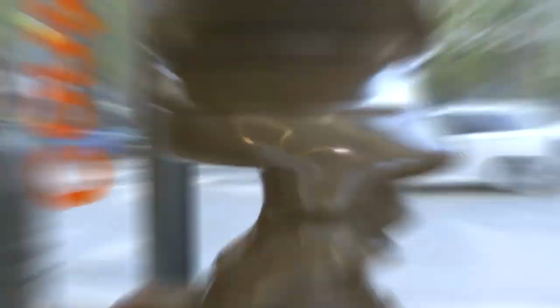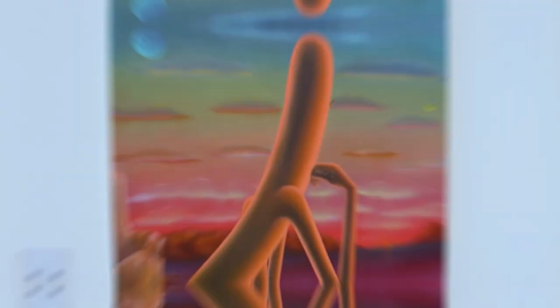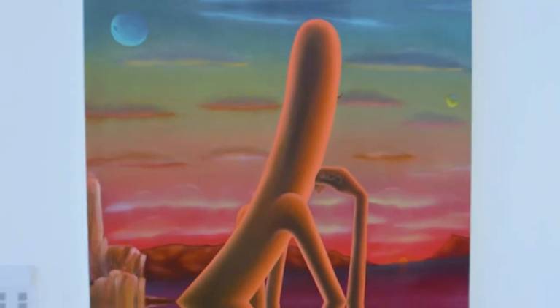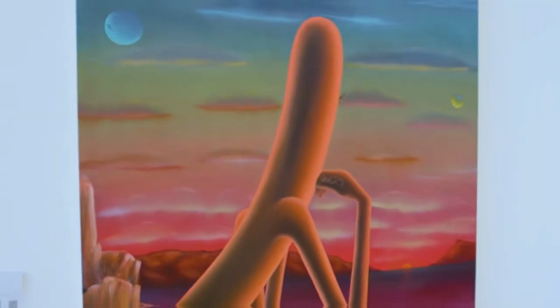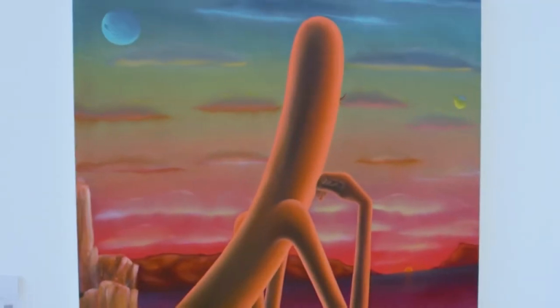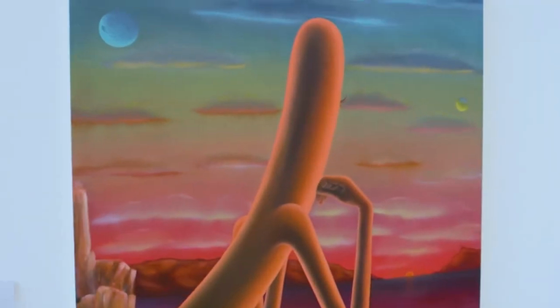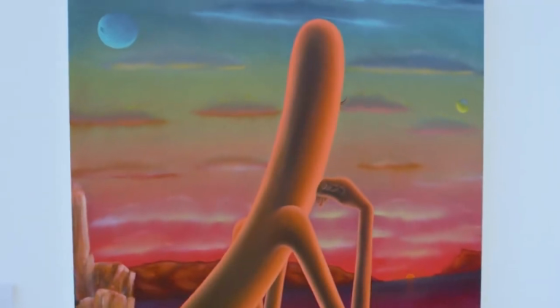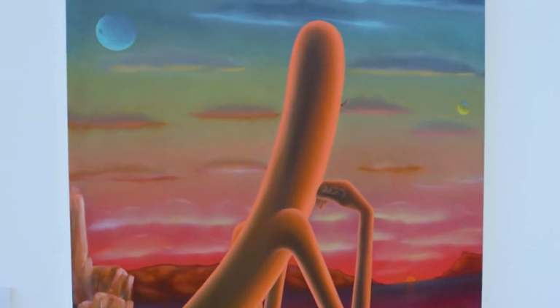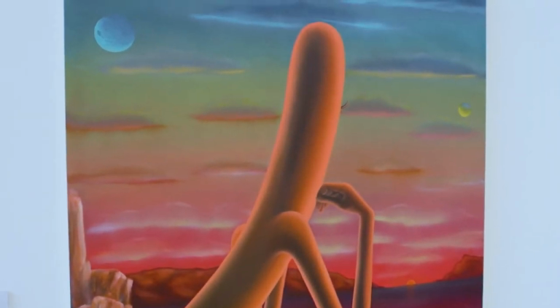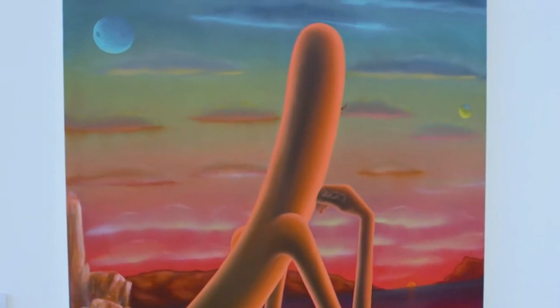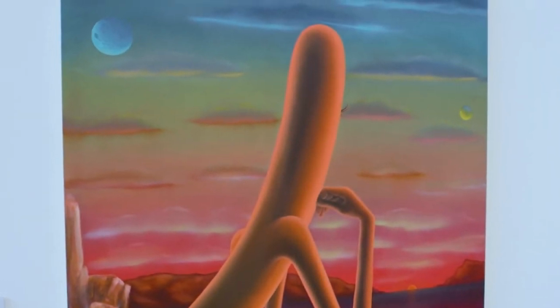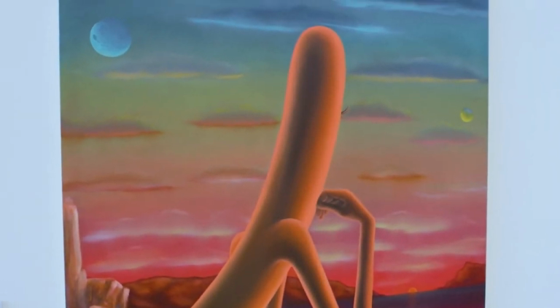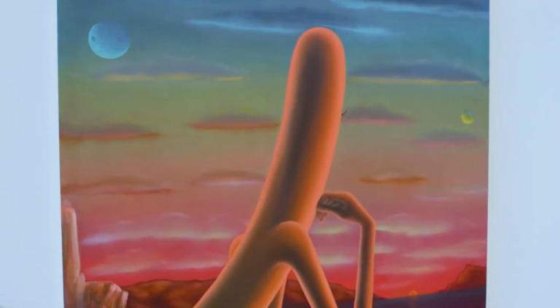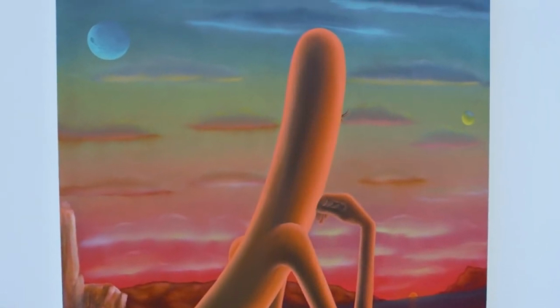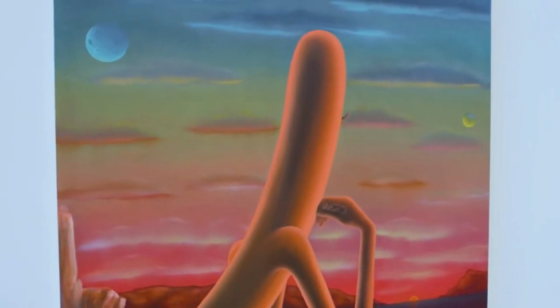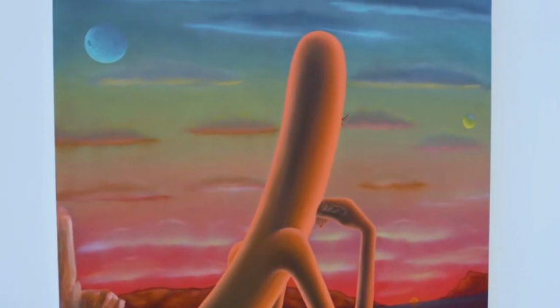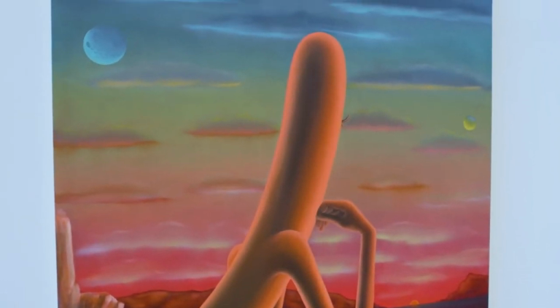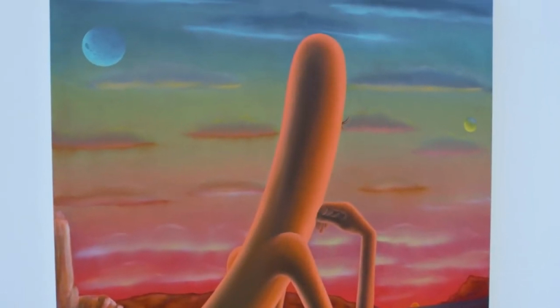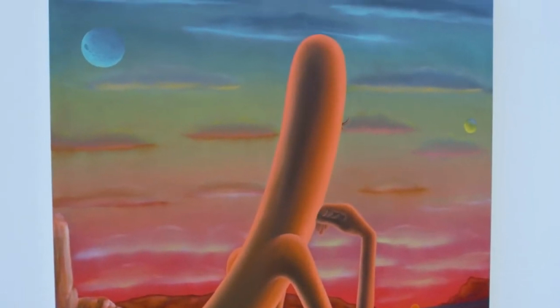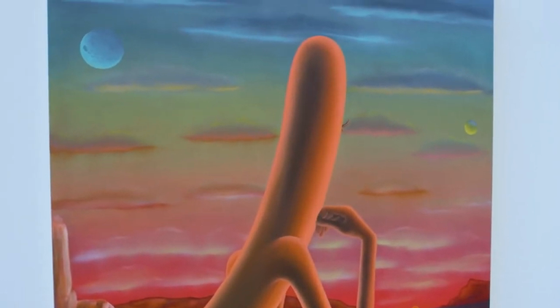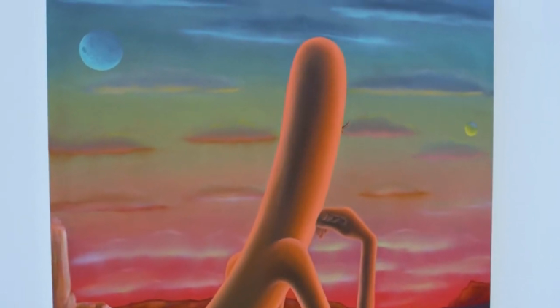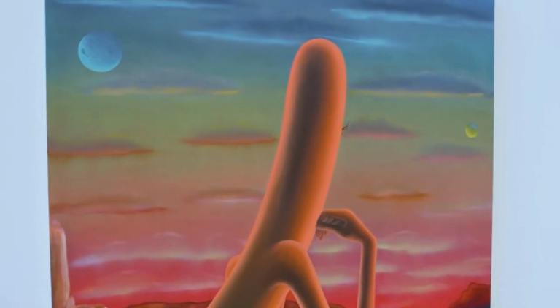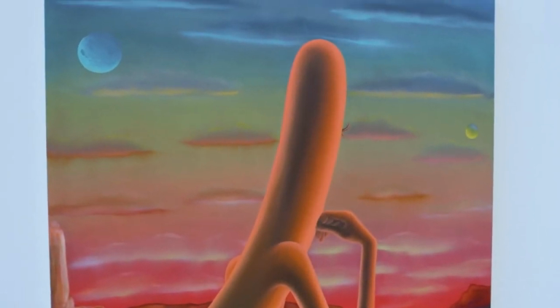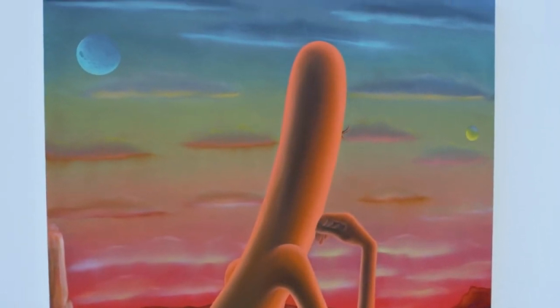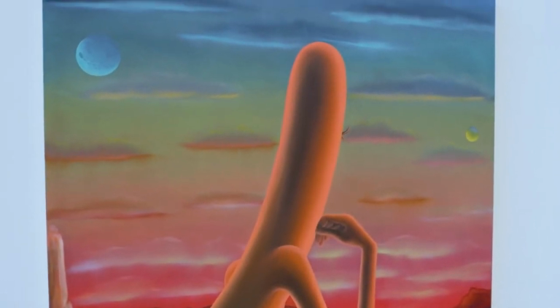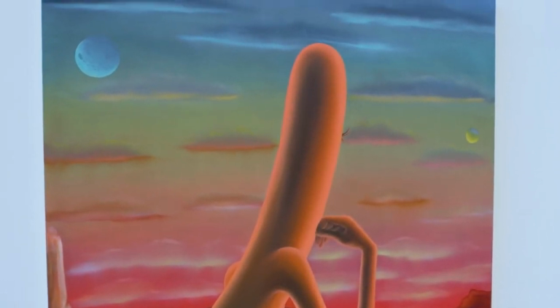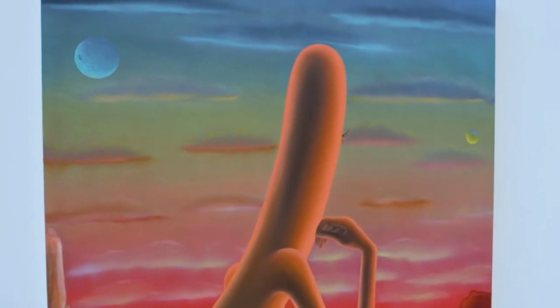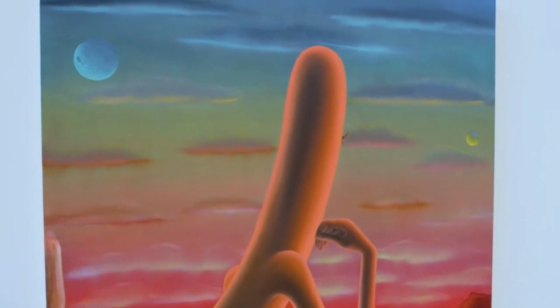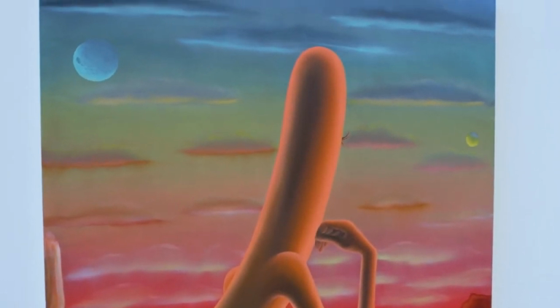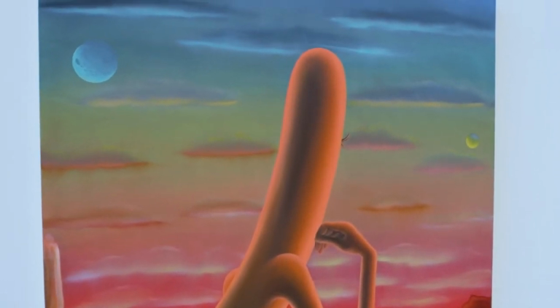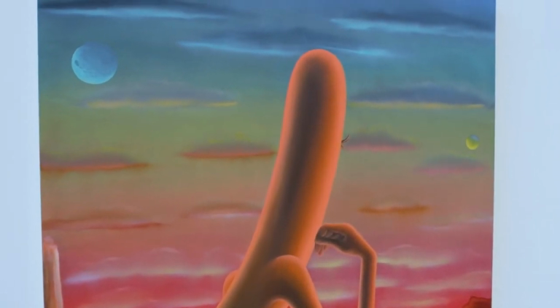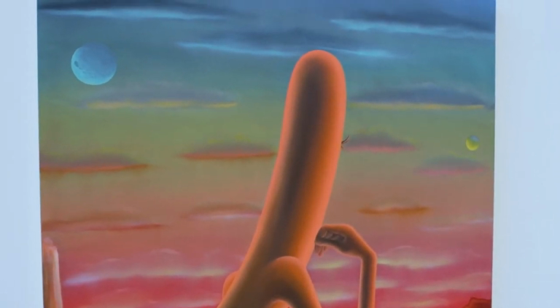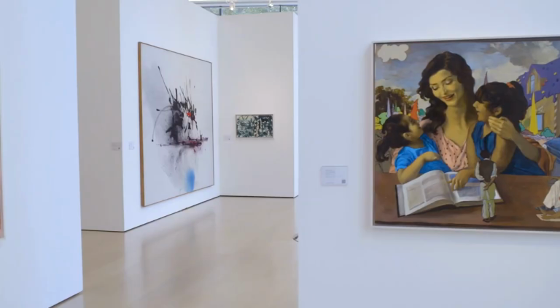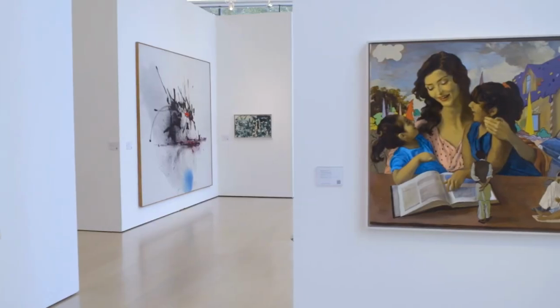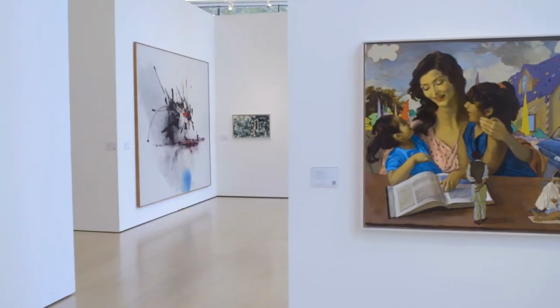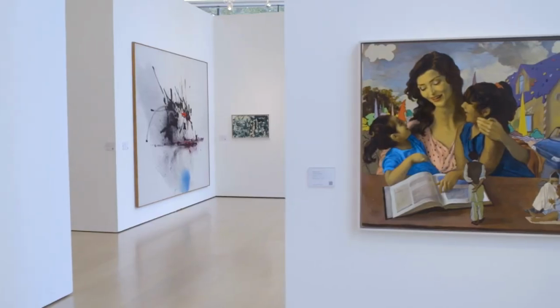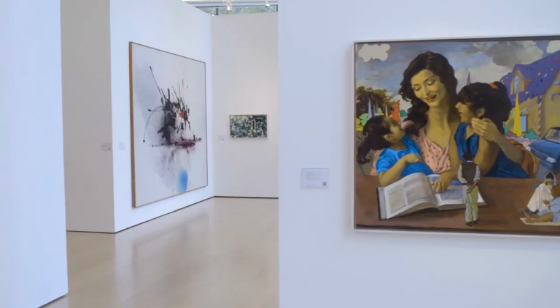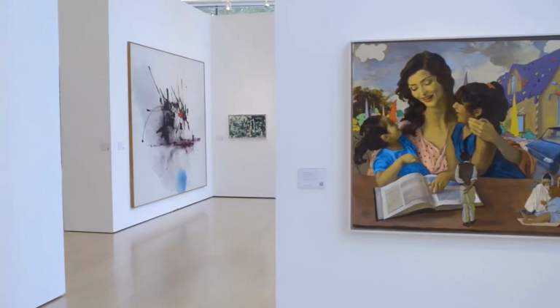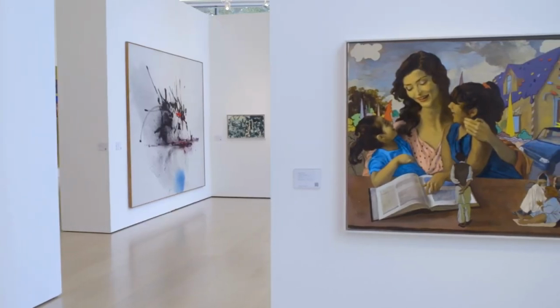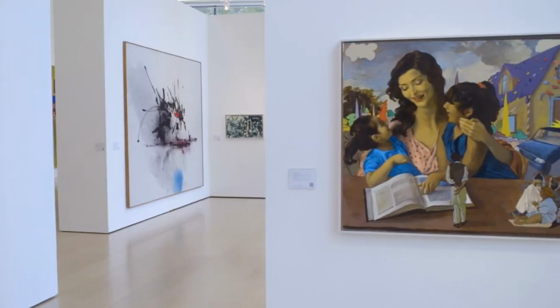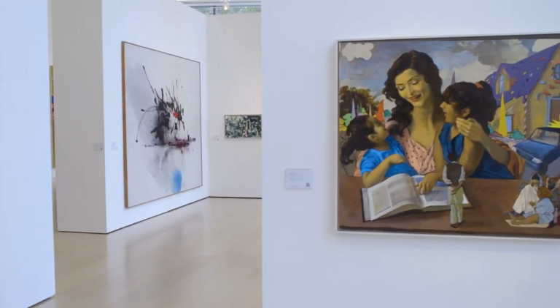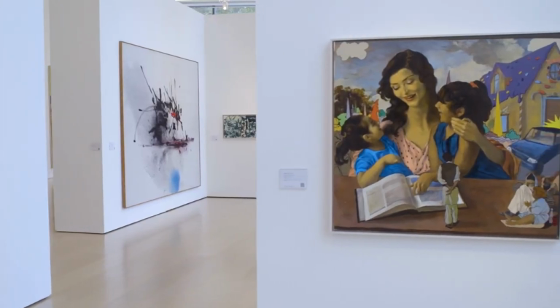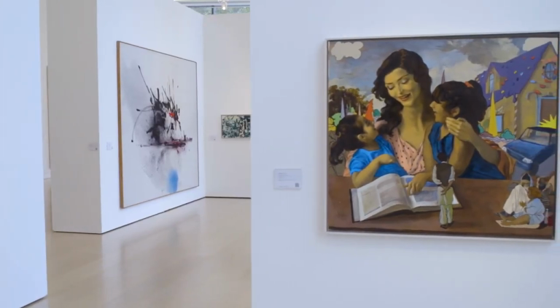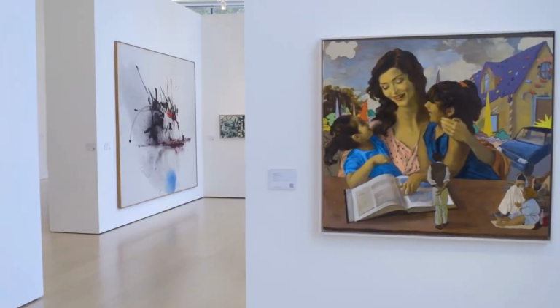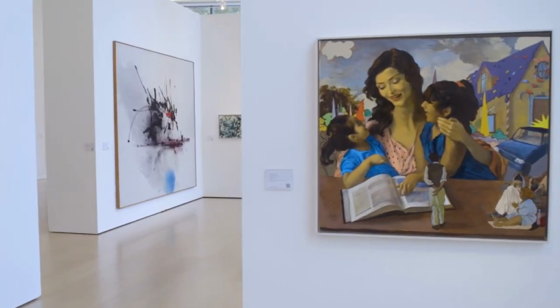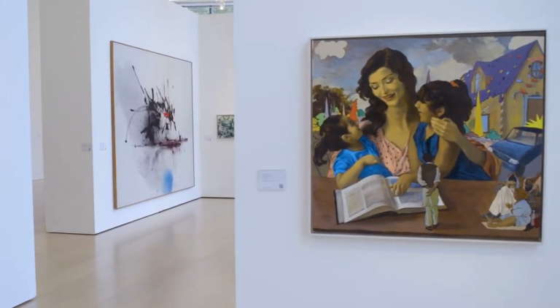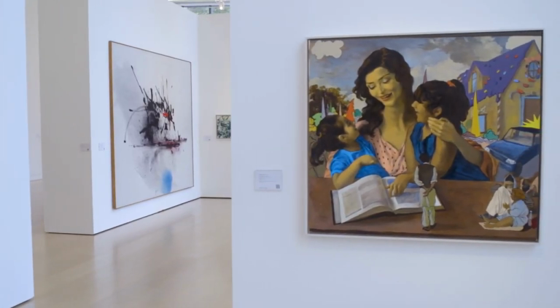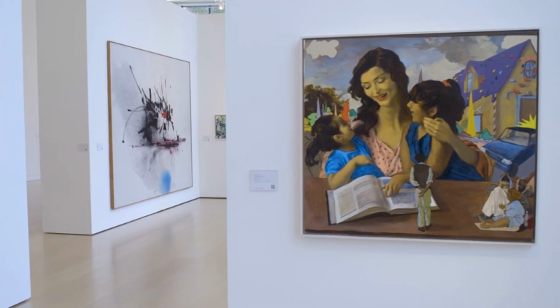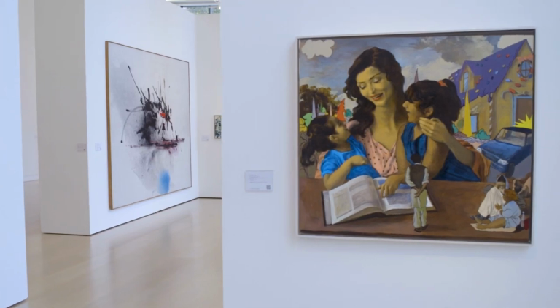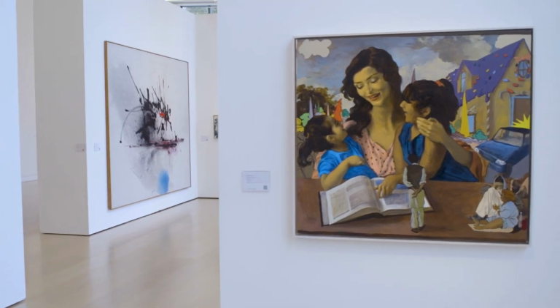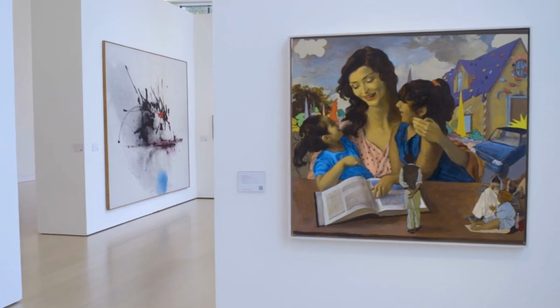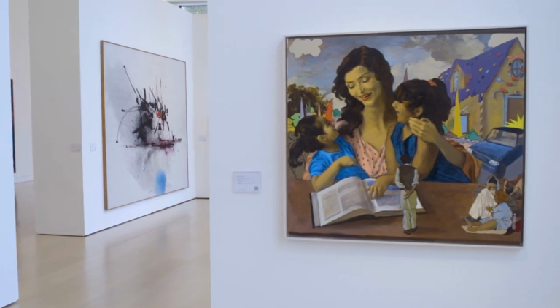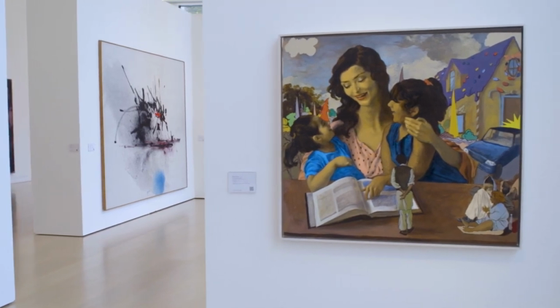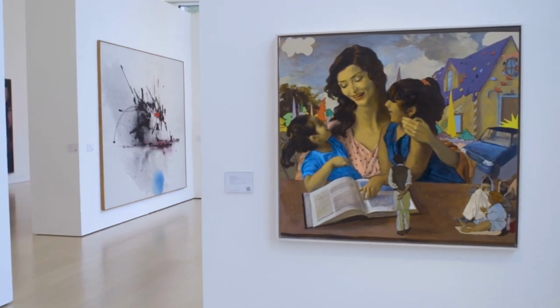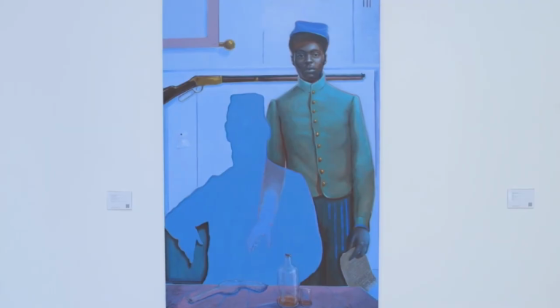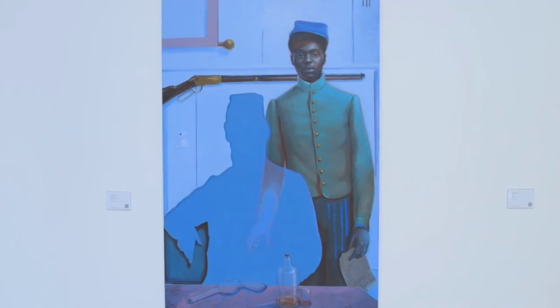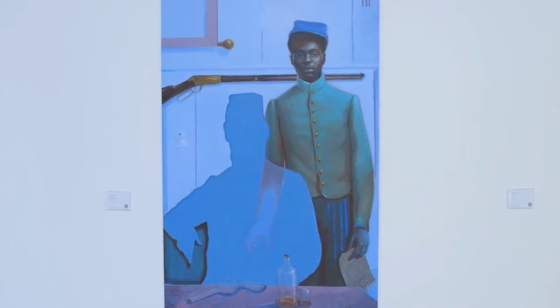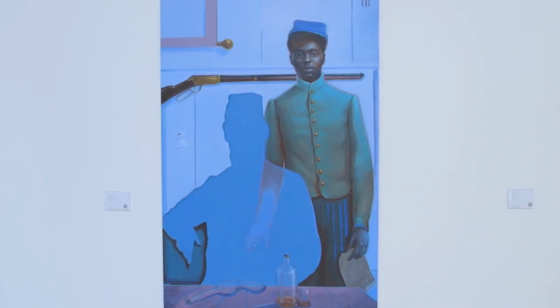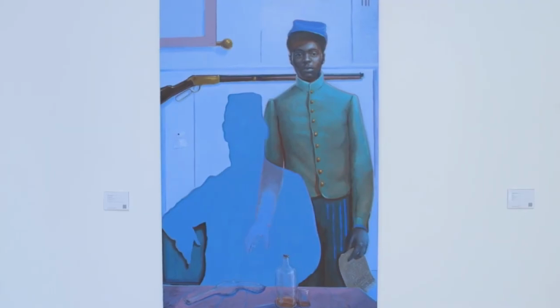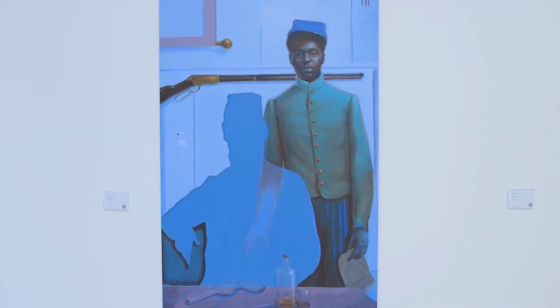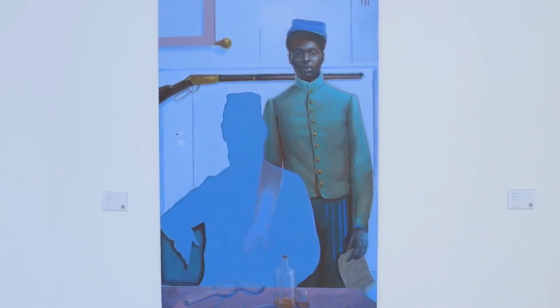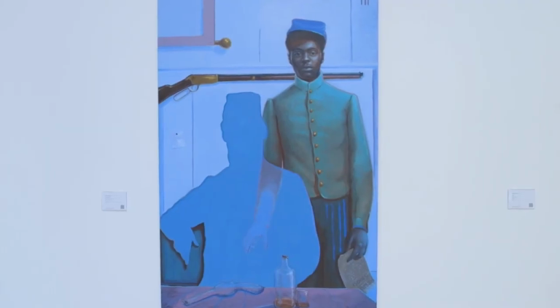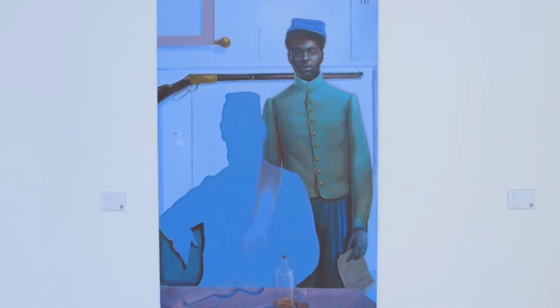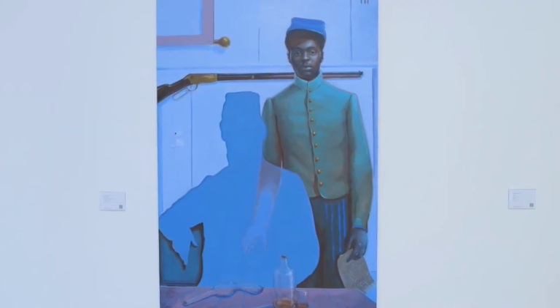You can see long-term displays from Africa, Asia, Latin America, and Europe, as well as work by local artists.